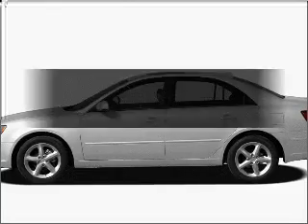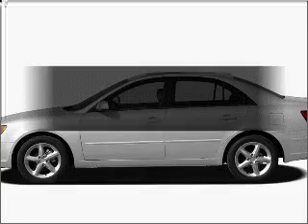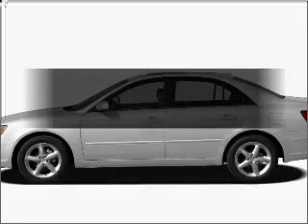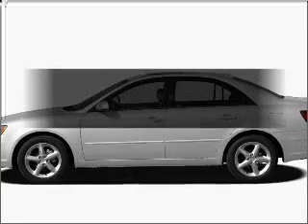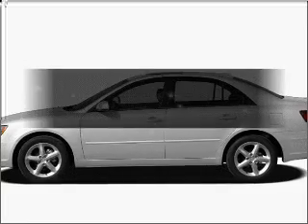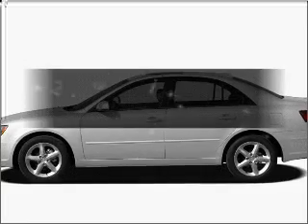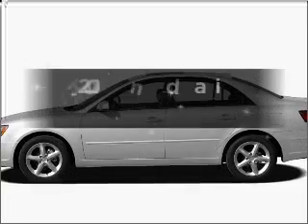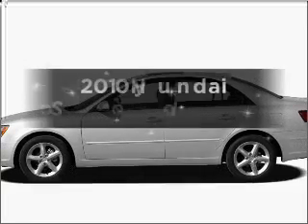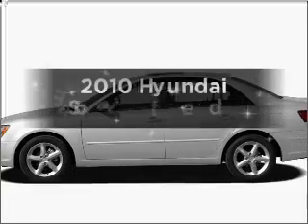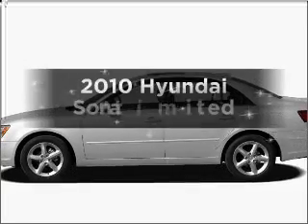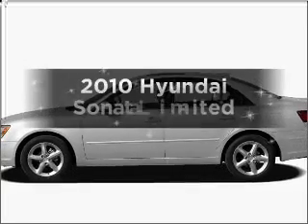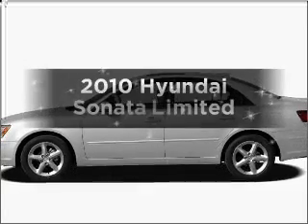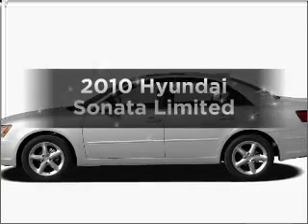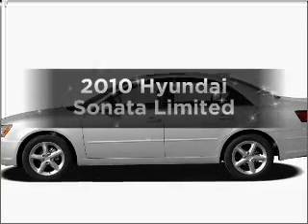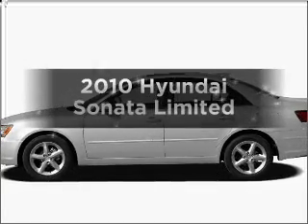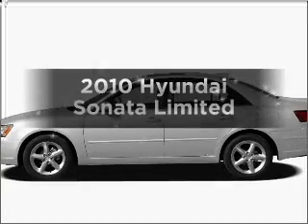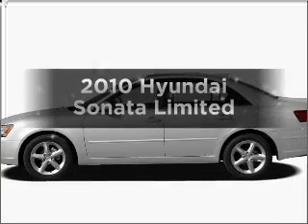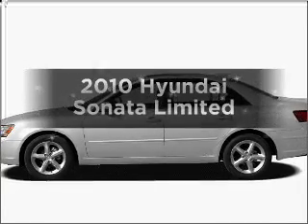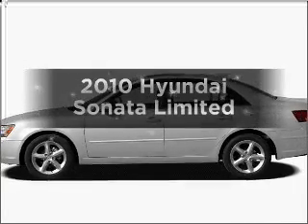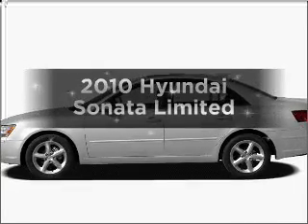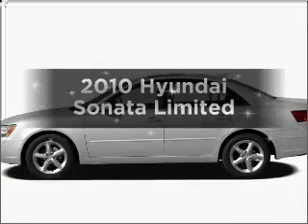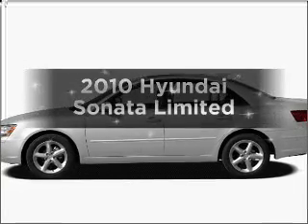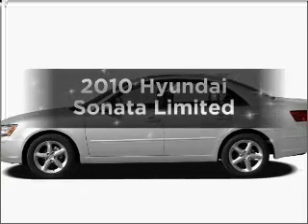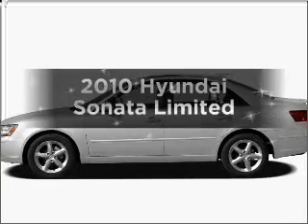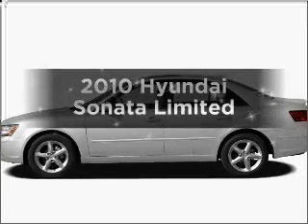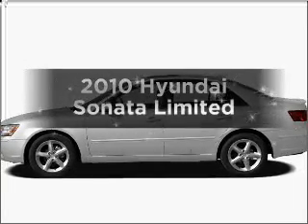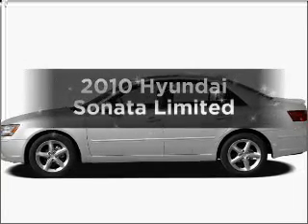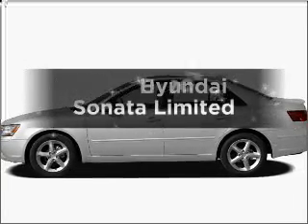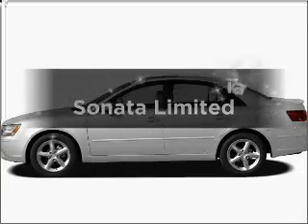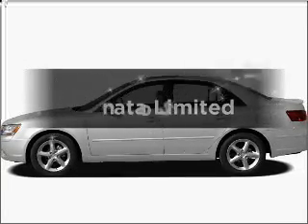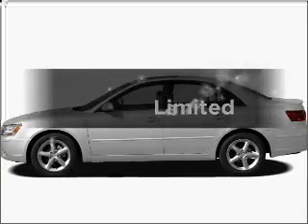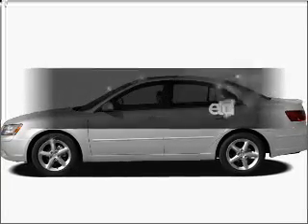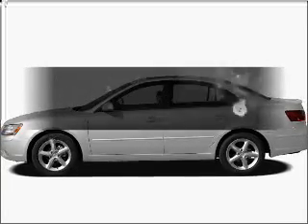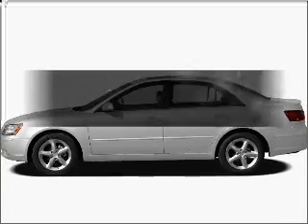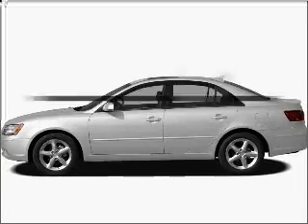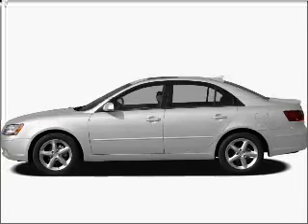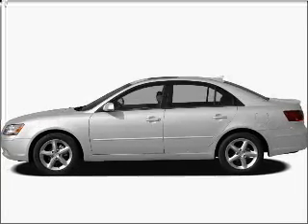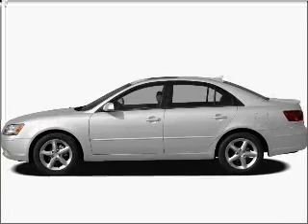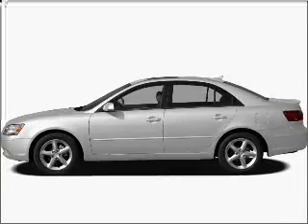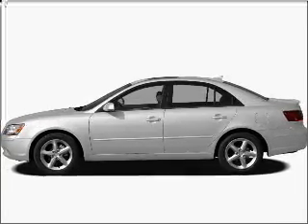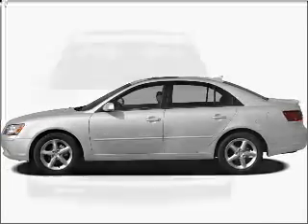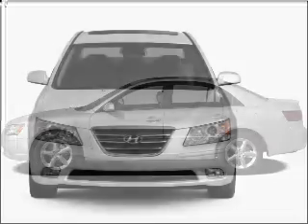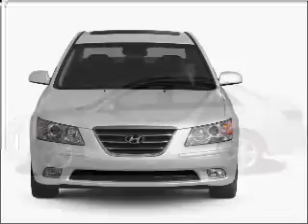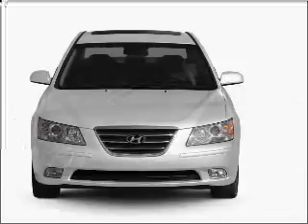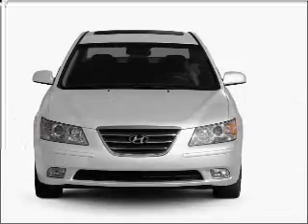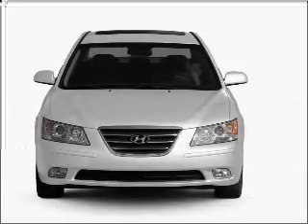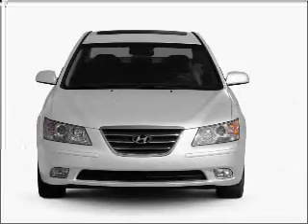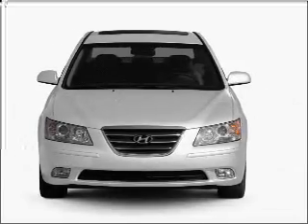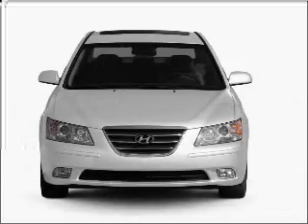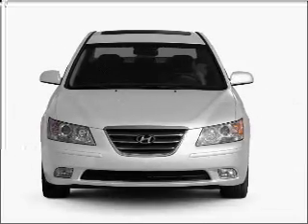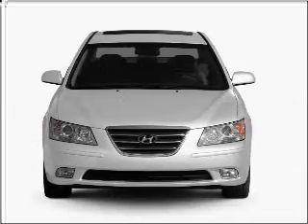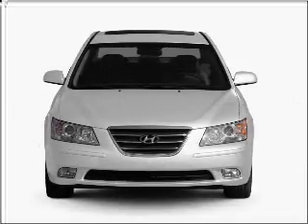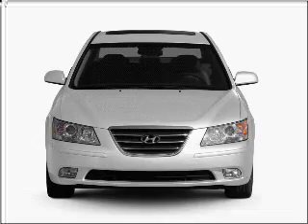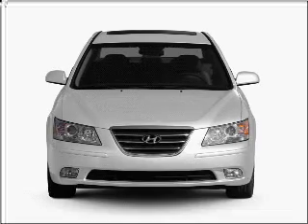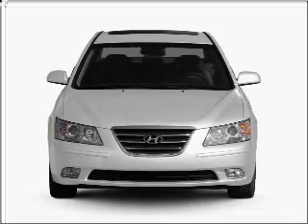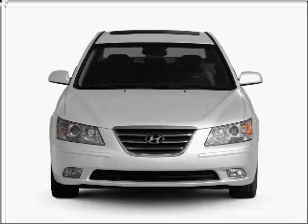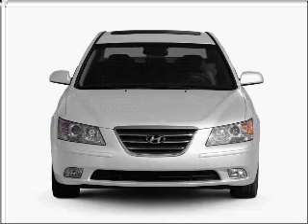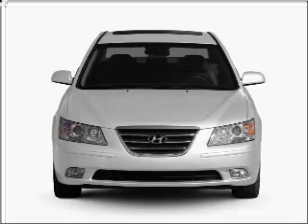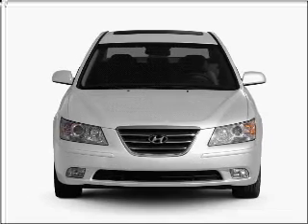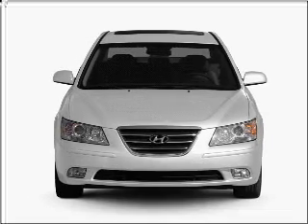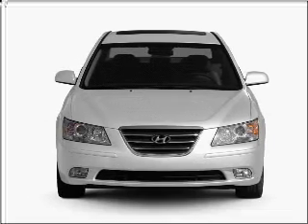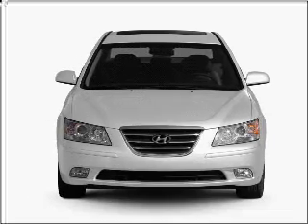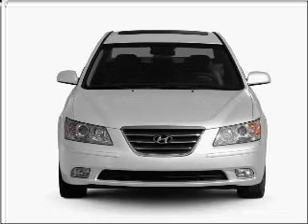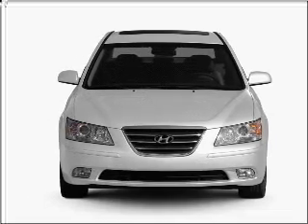Get noticed in this 2010 Hyundai Sonata. If you're looking for a first-rate auto, this one could be yours today.